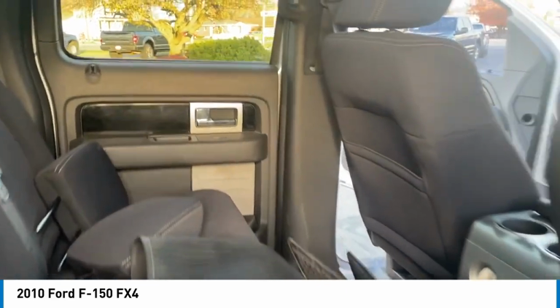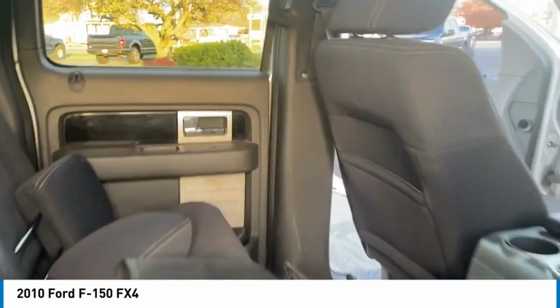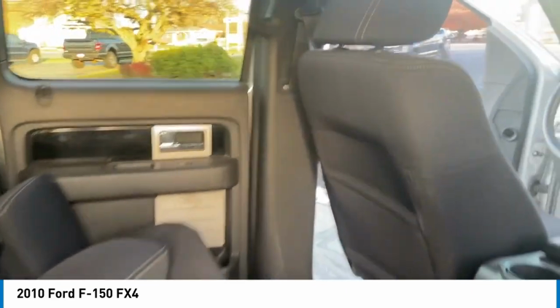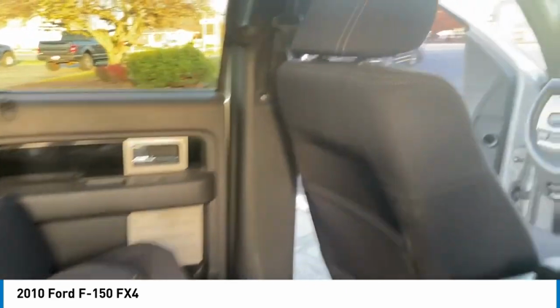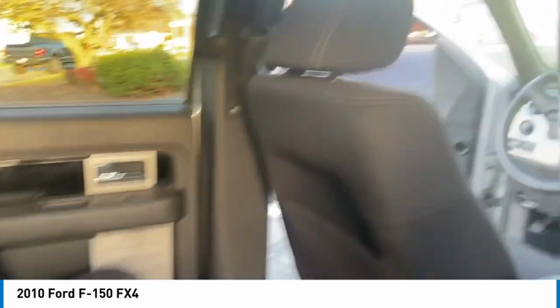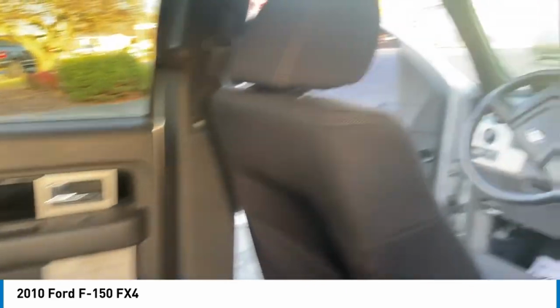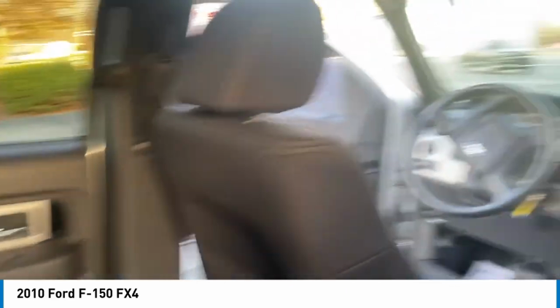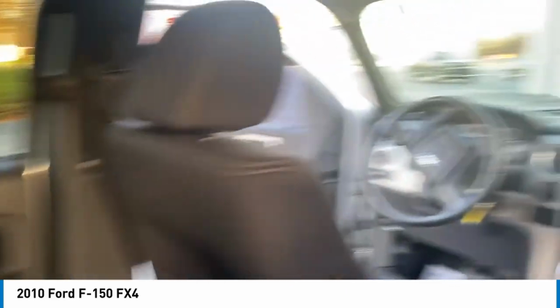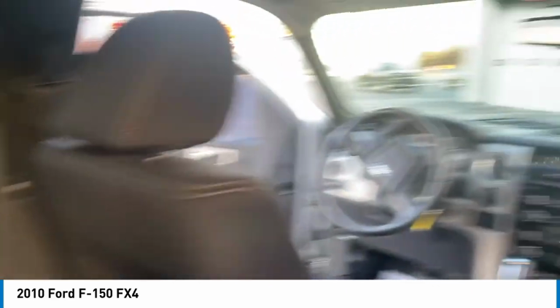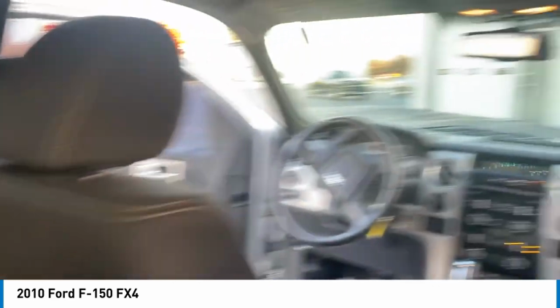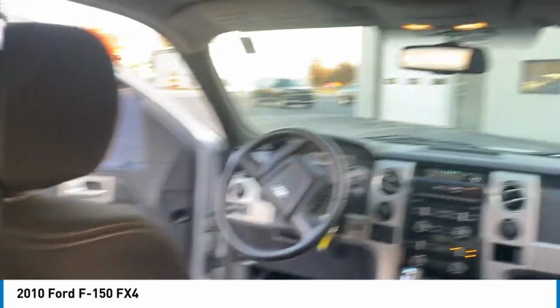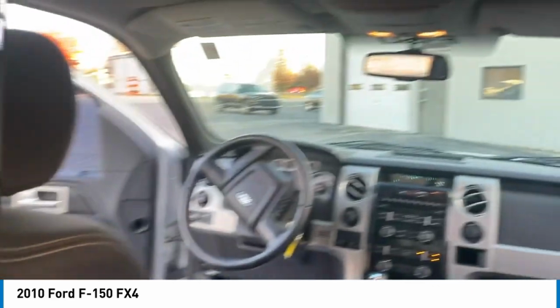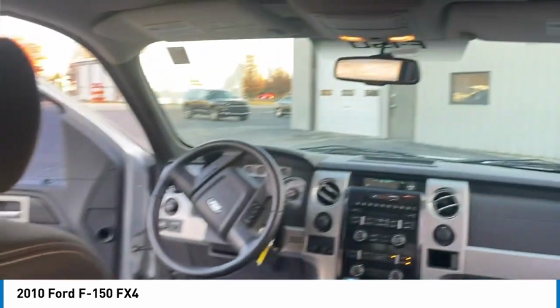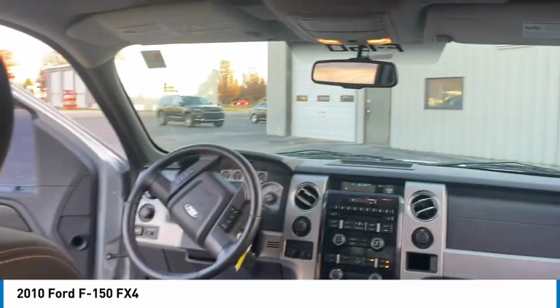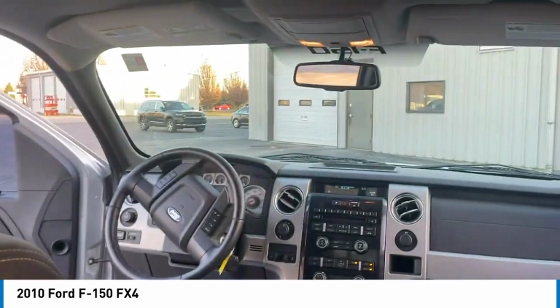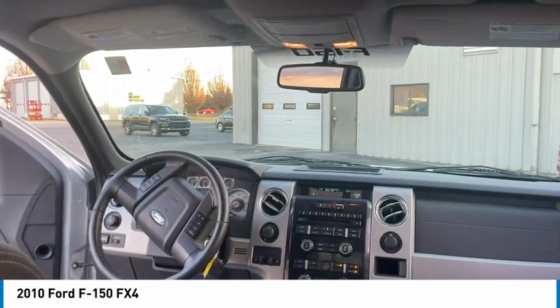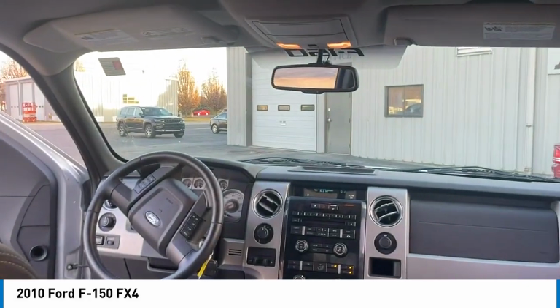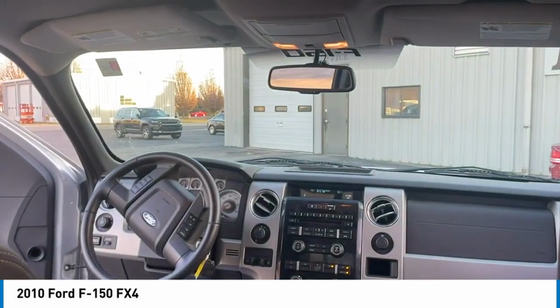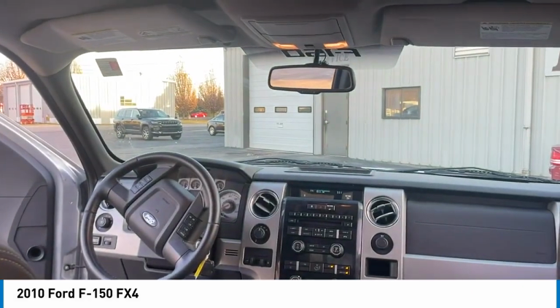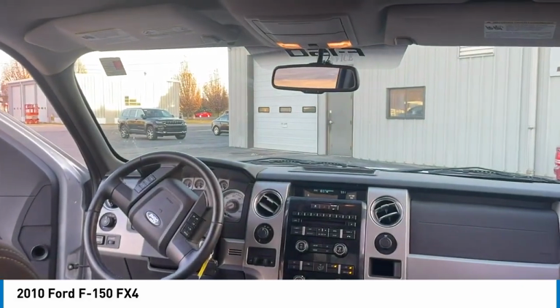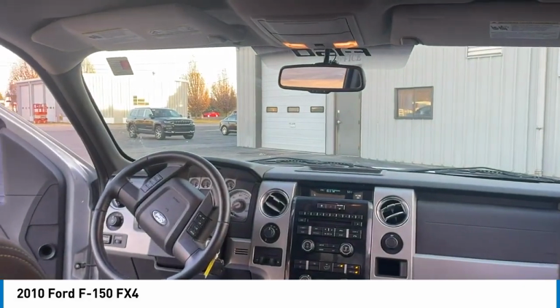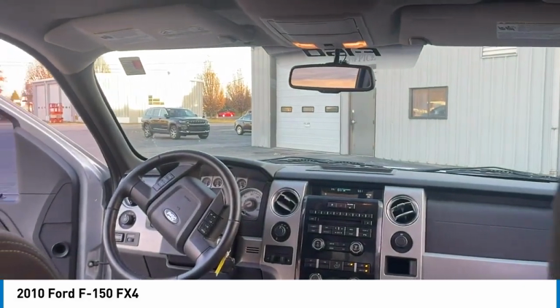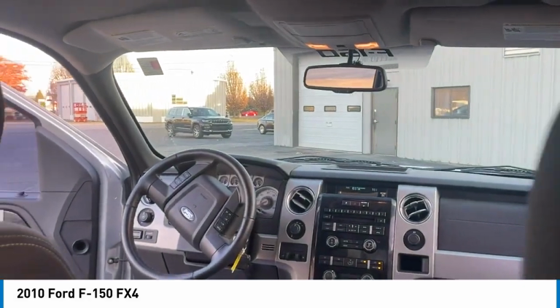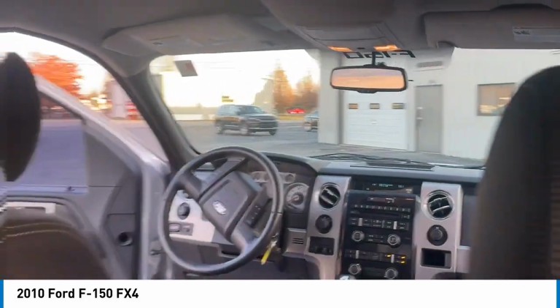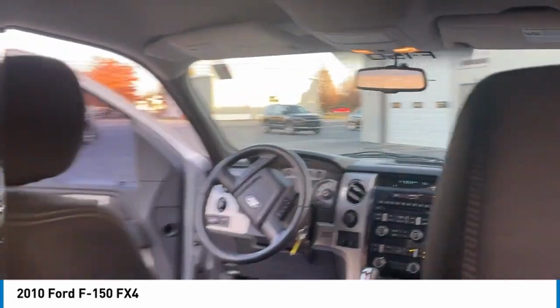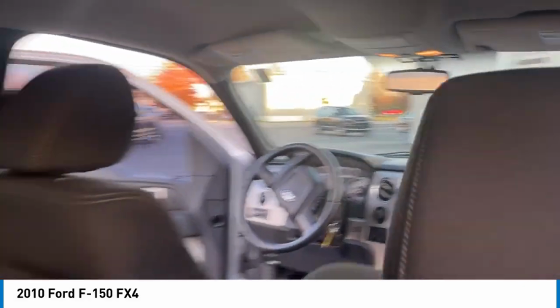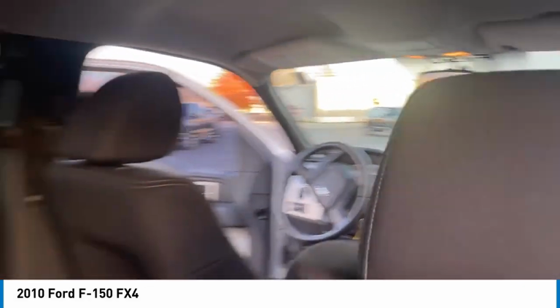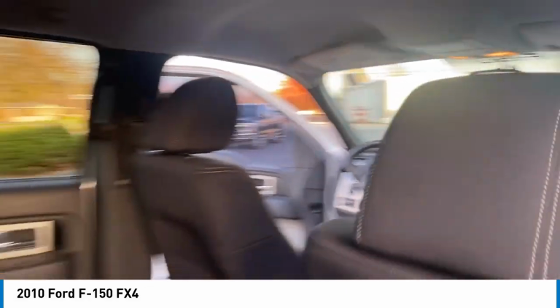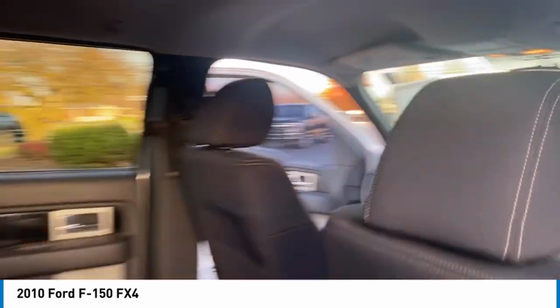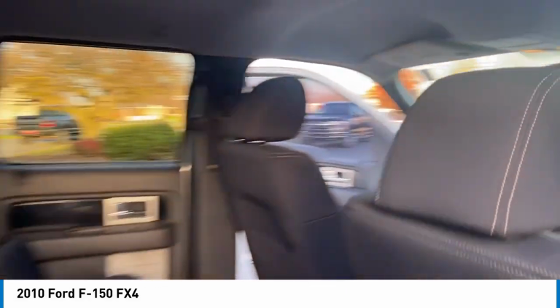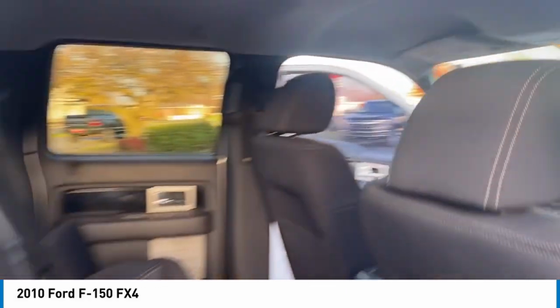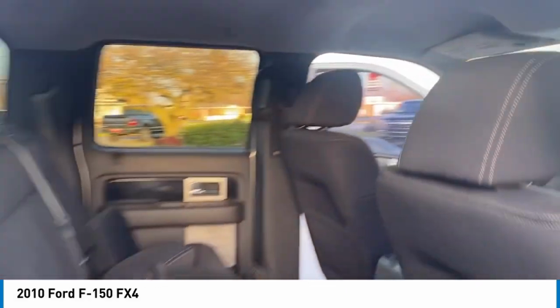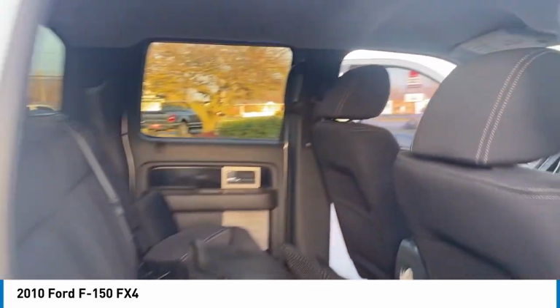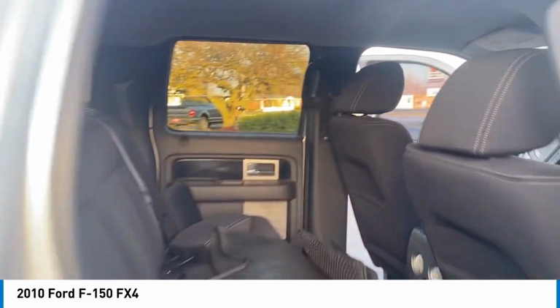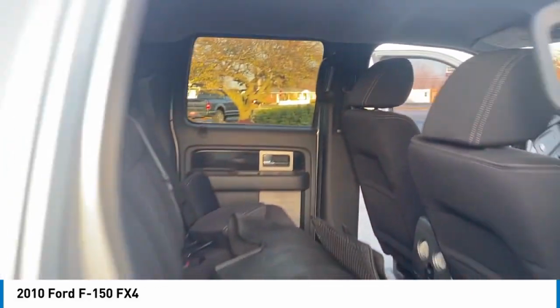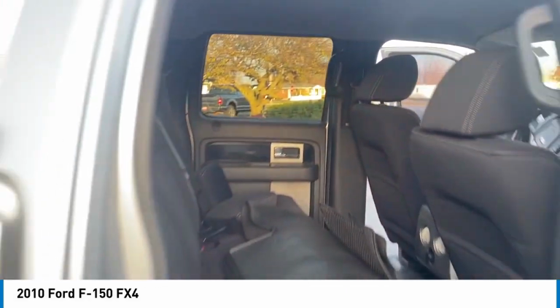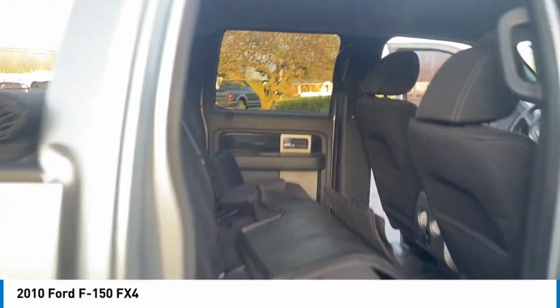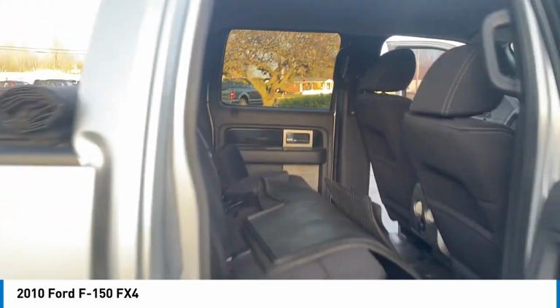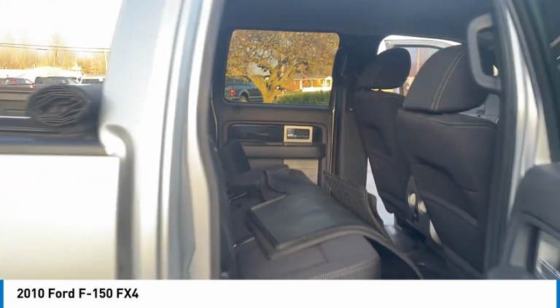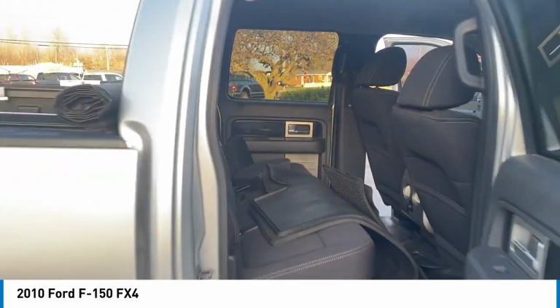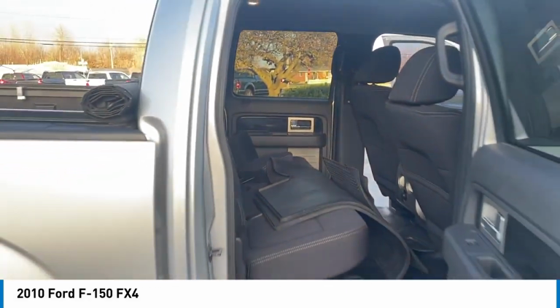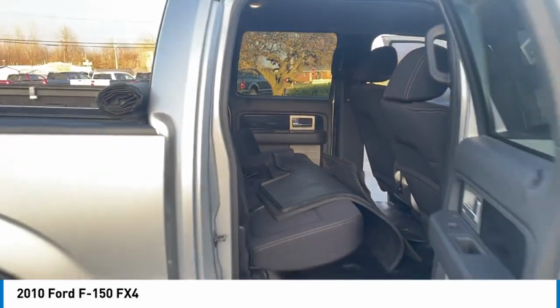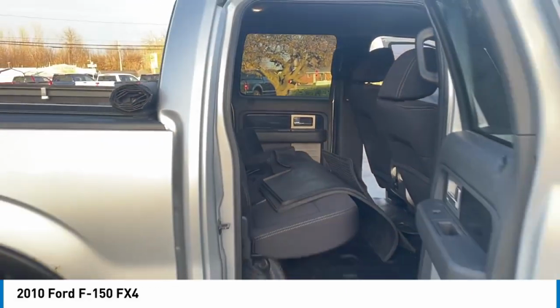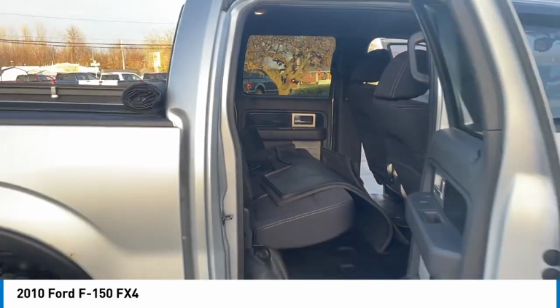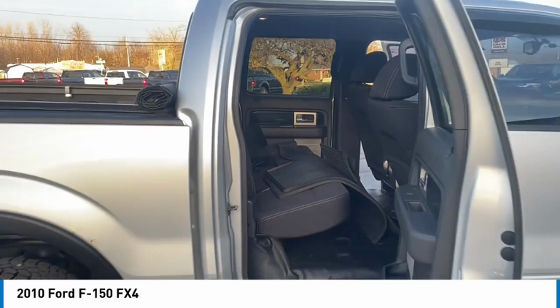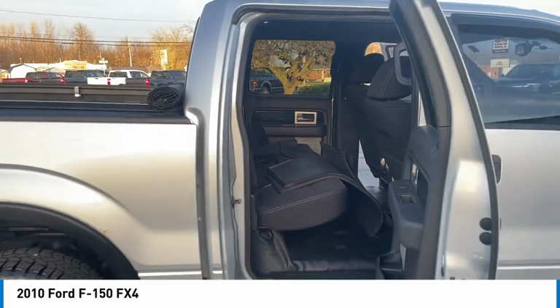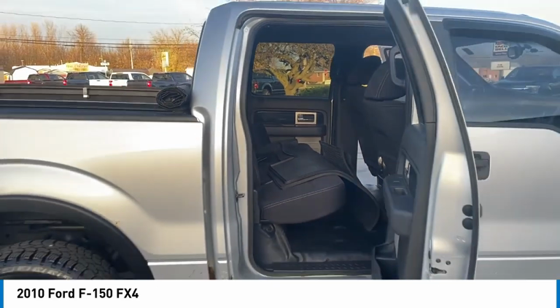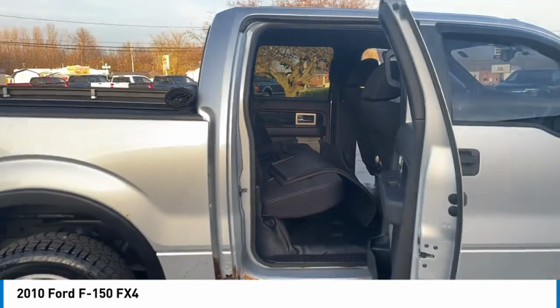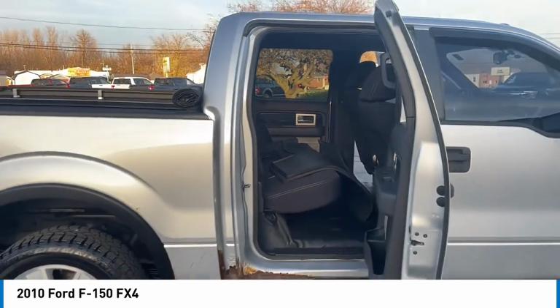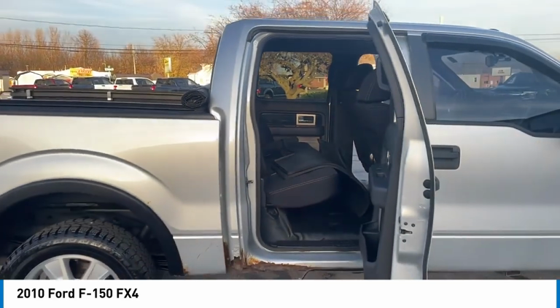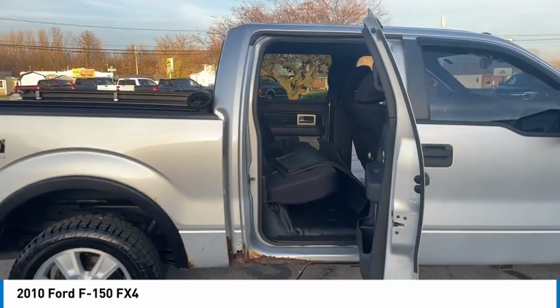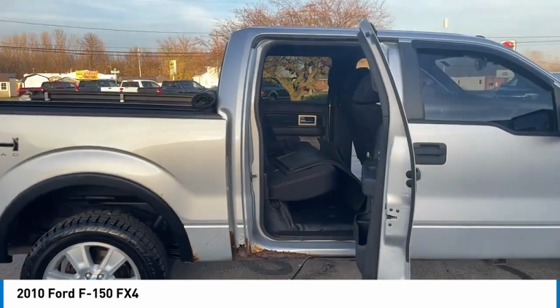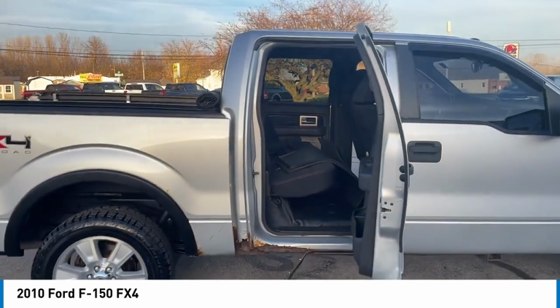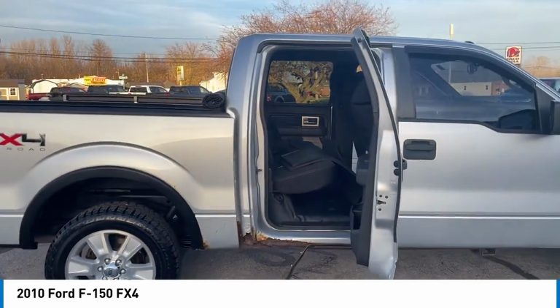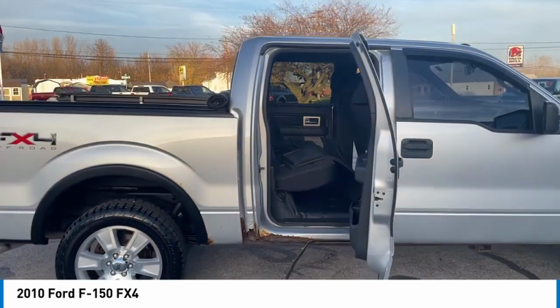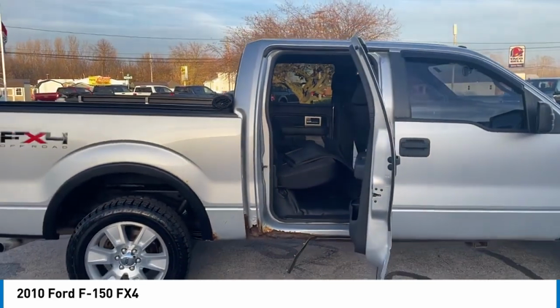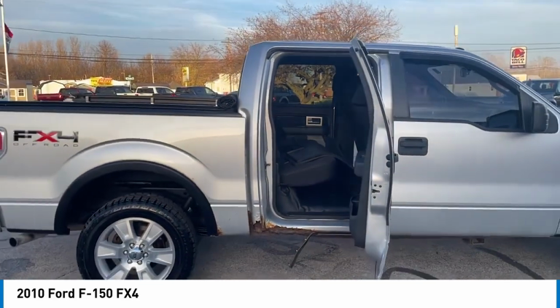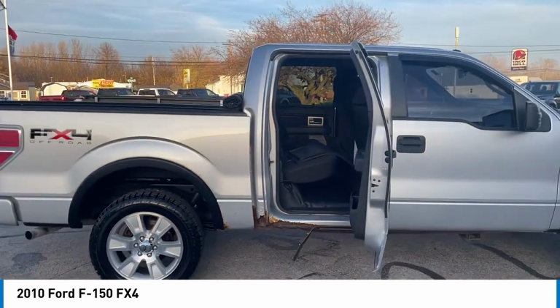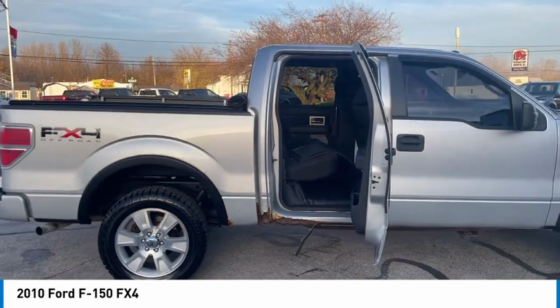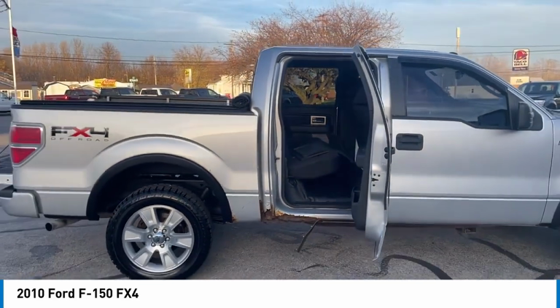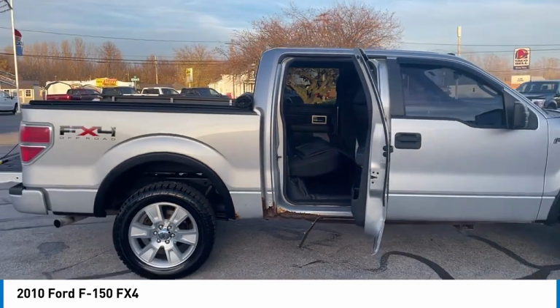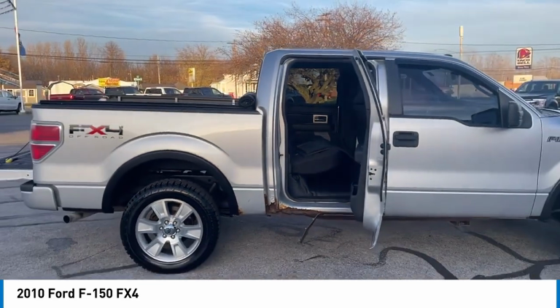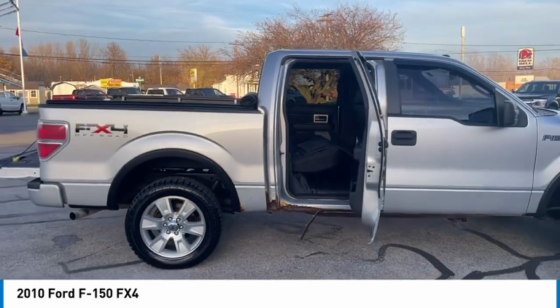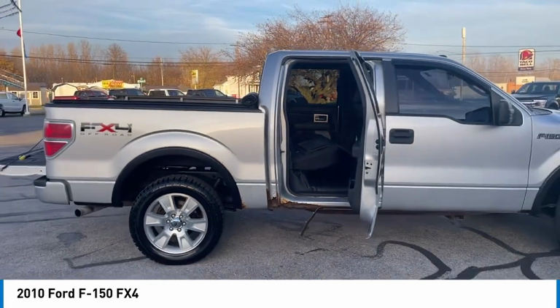Electronic stability control. Traction control. Rear step bumper. Remote keyless entry. Fog lights.